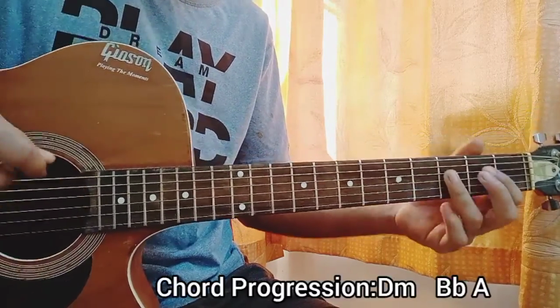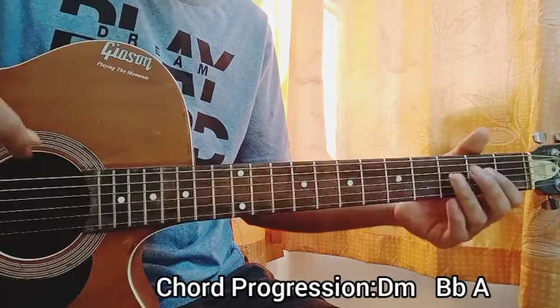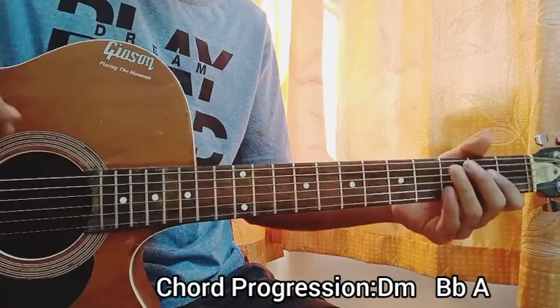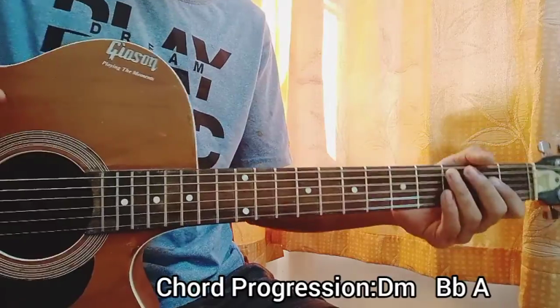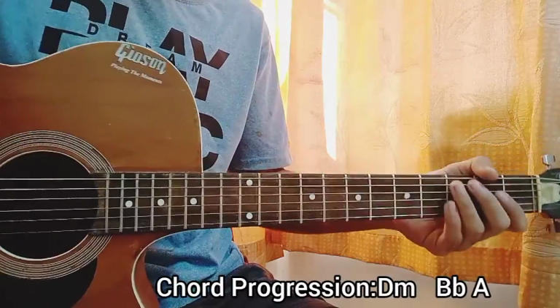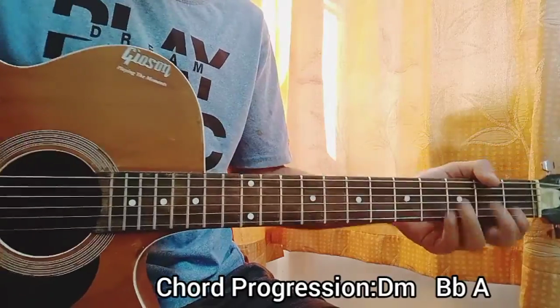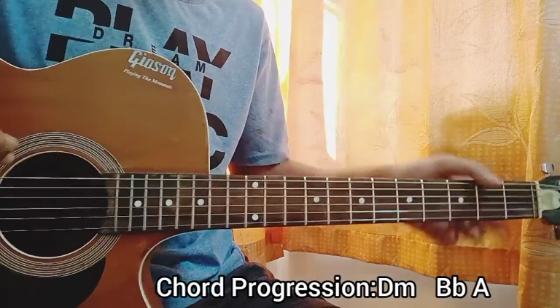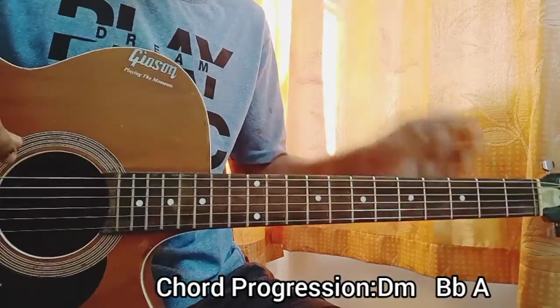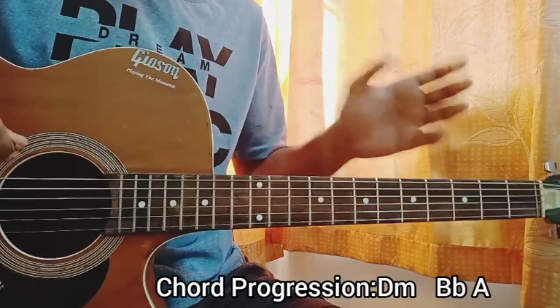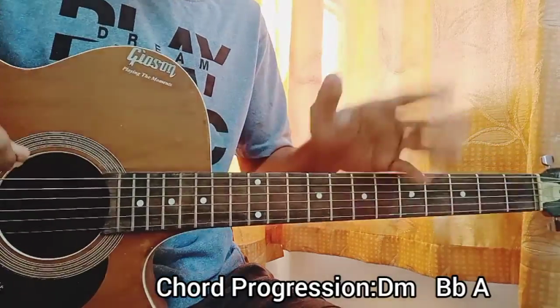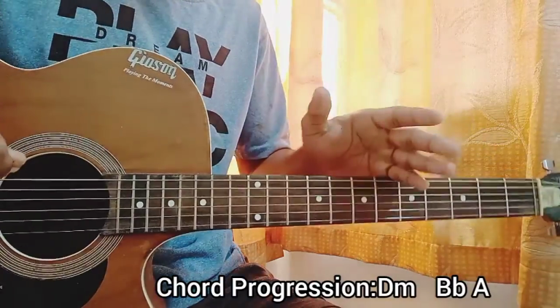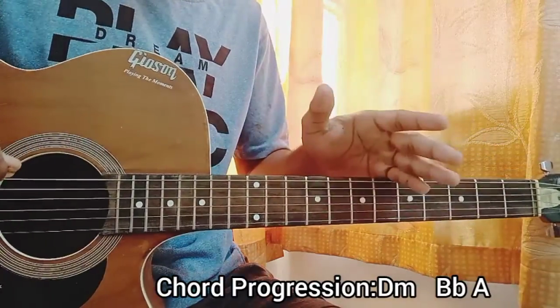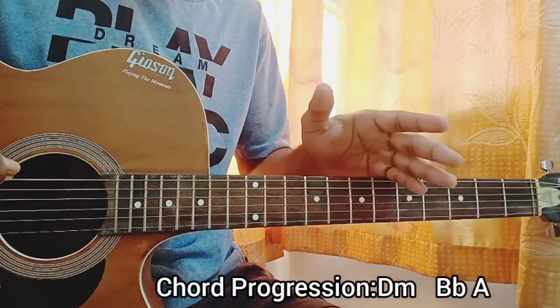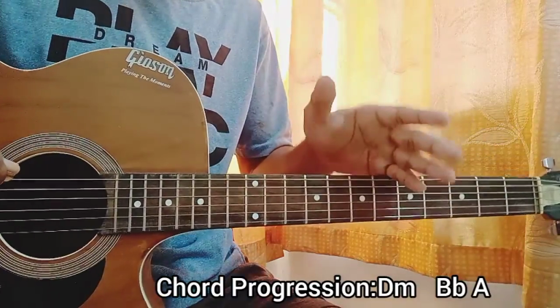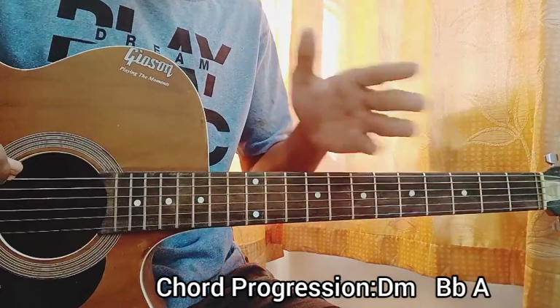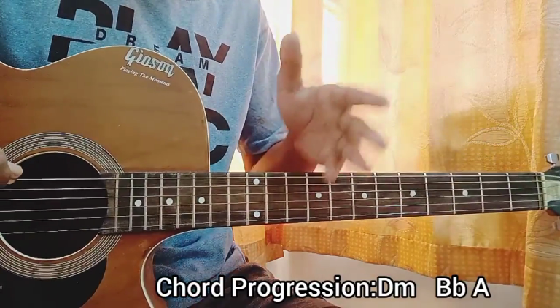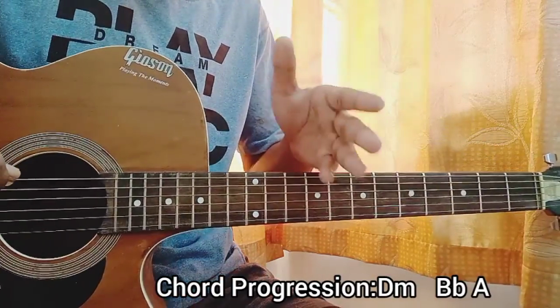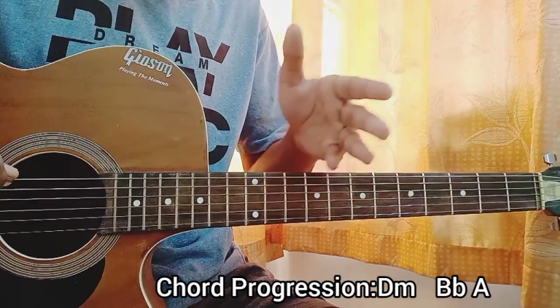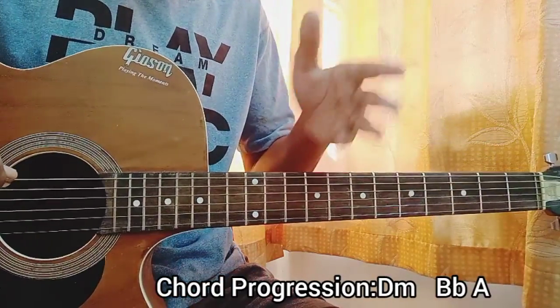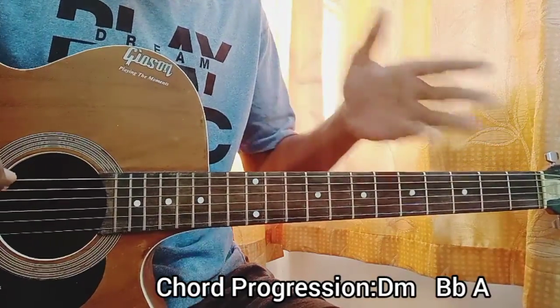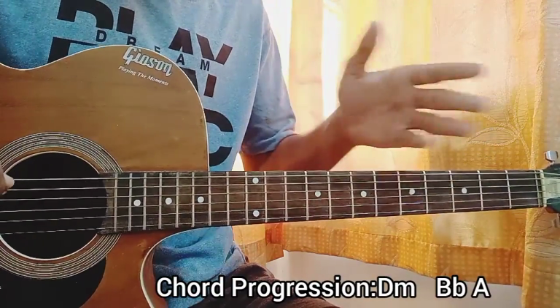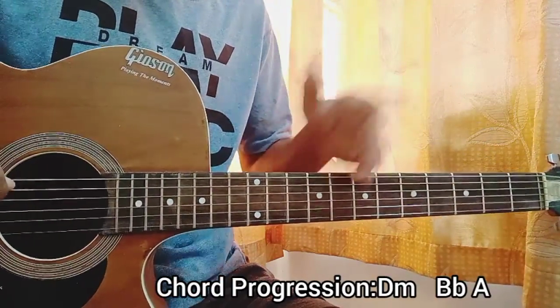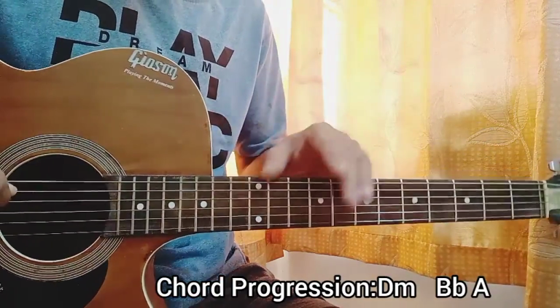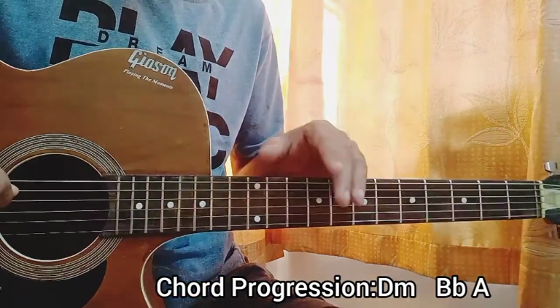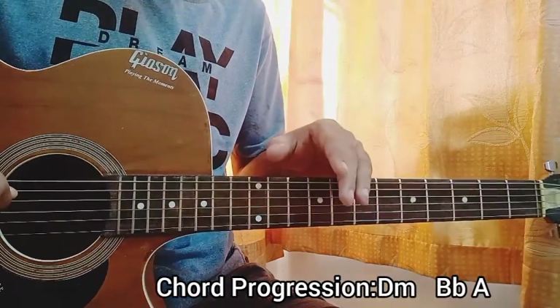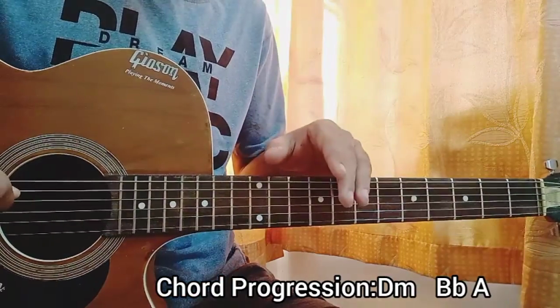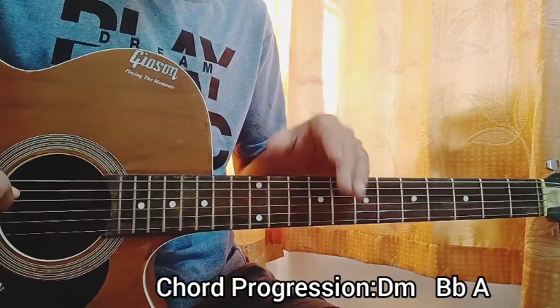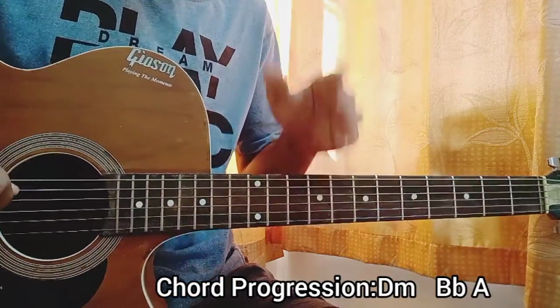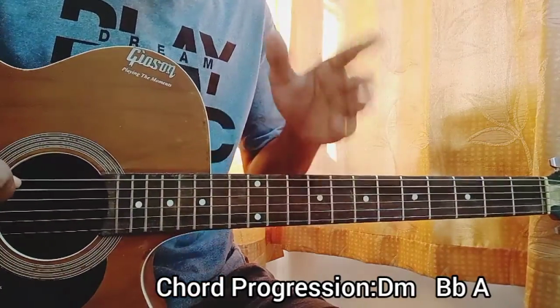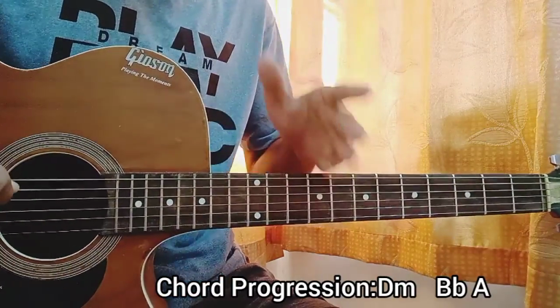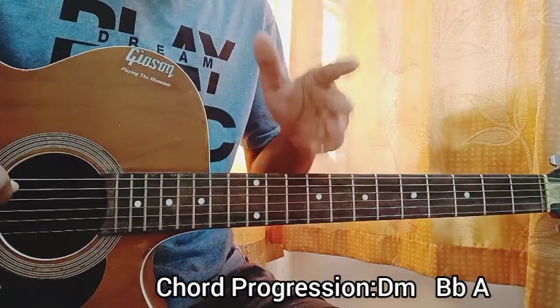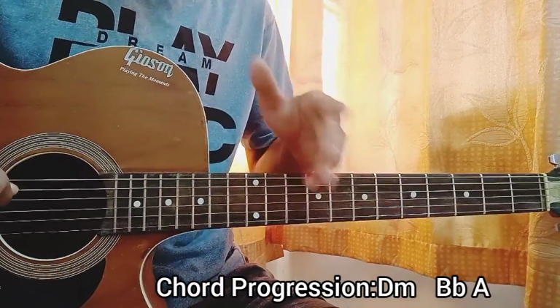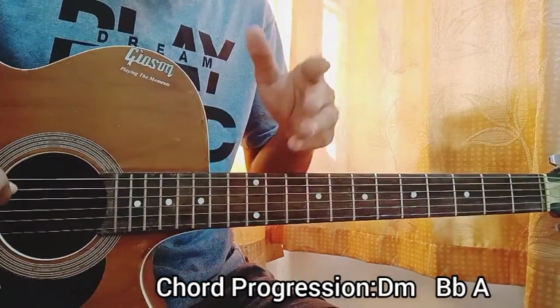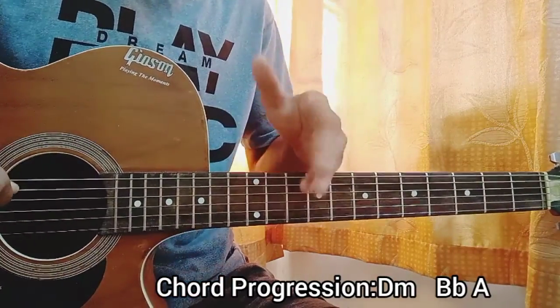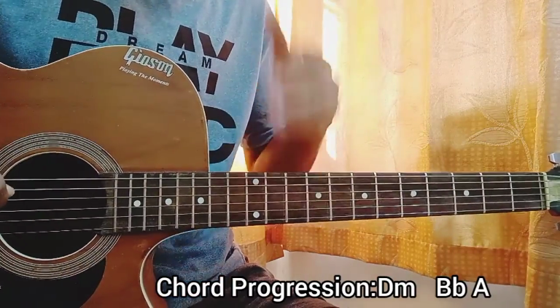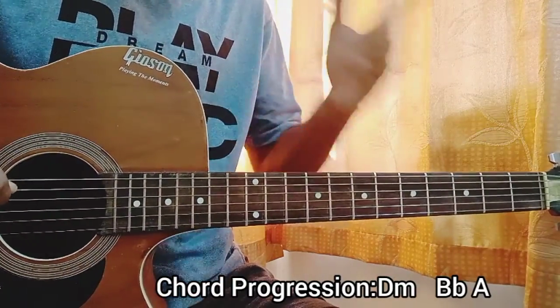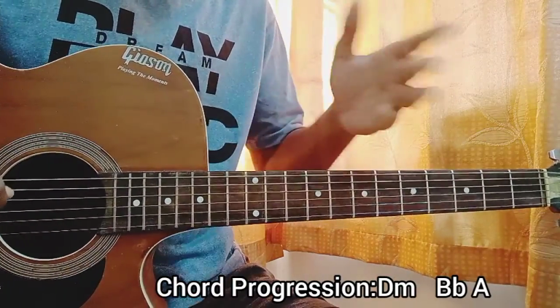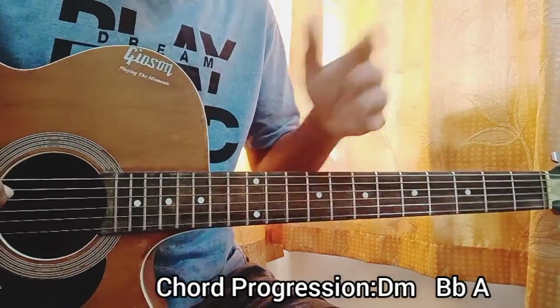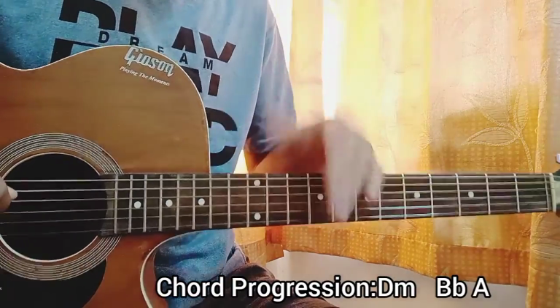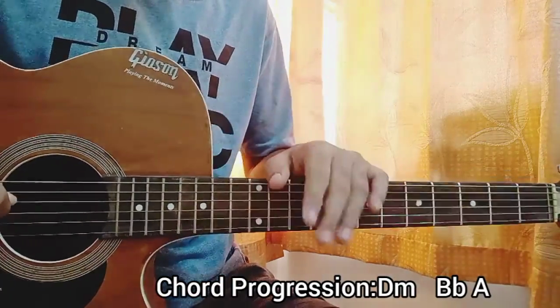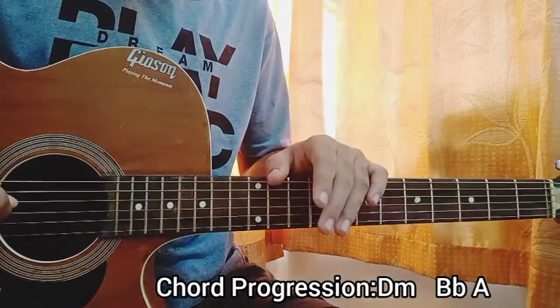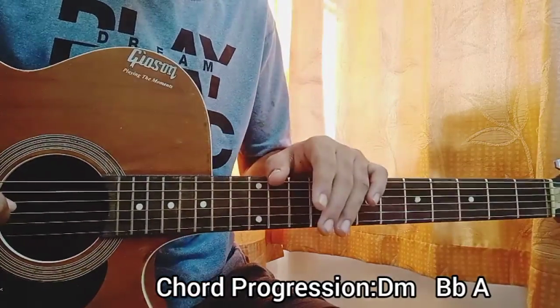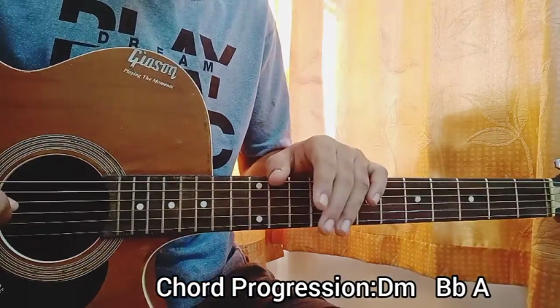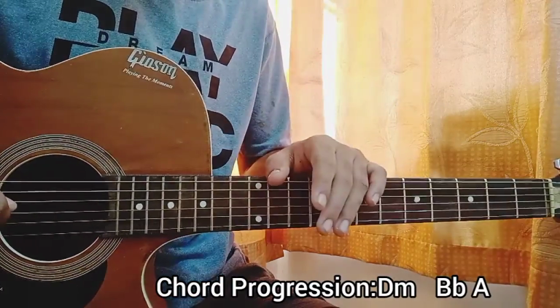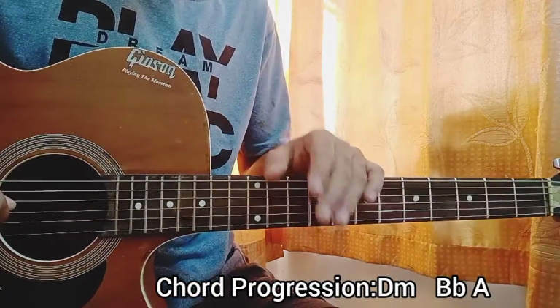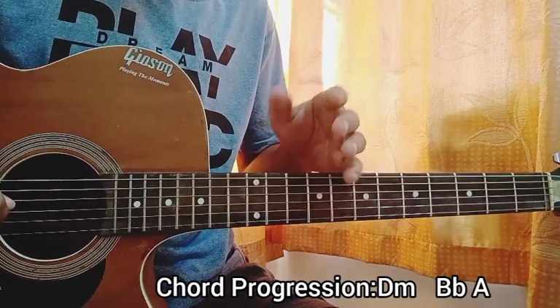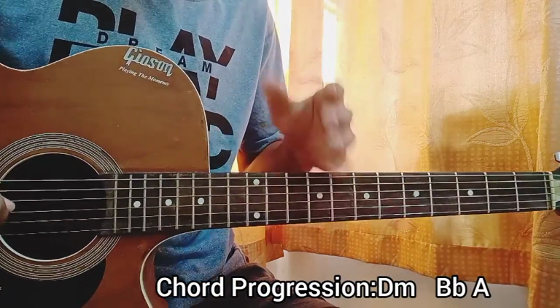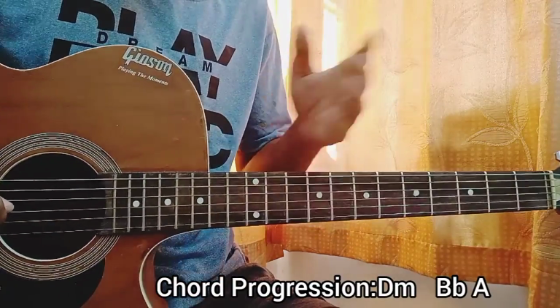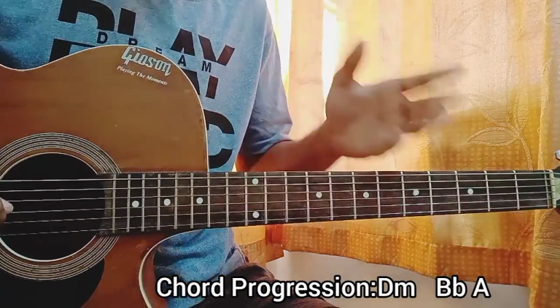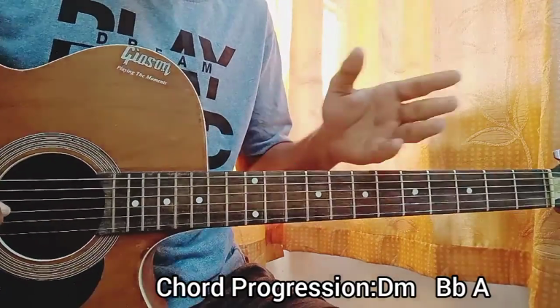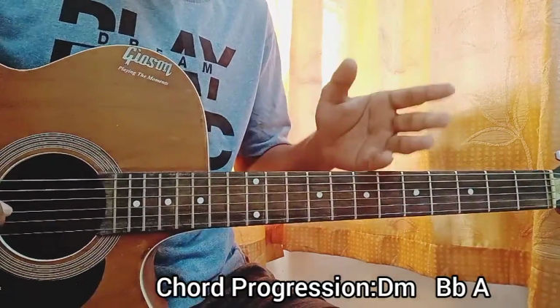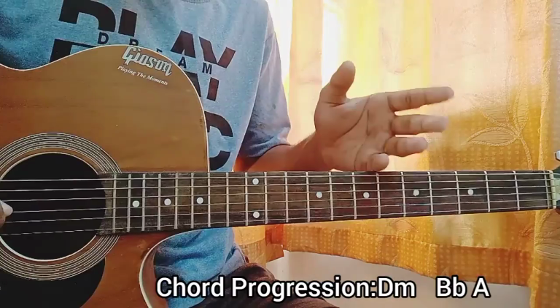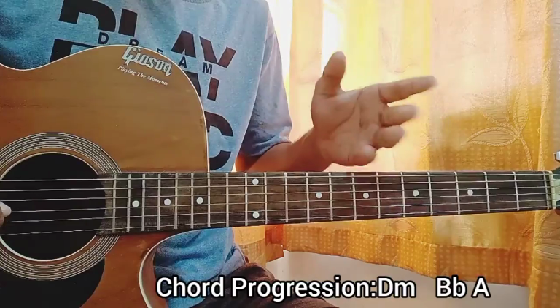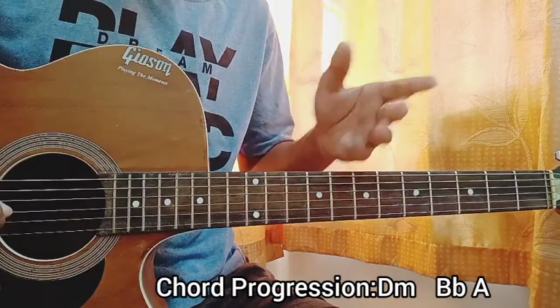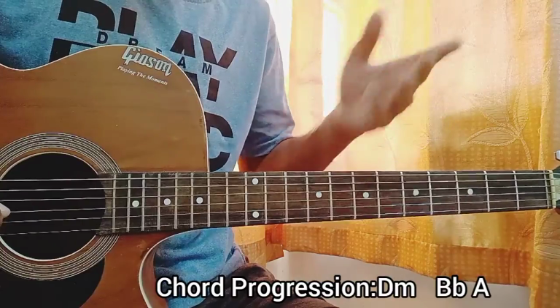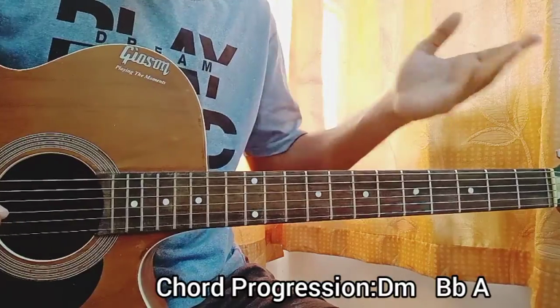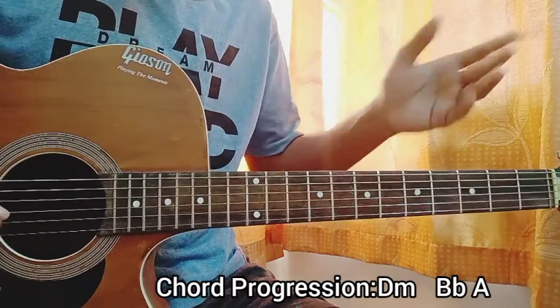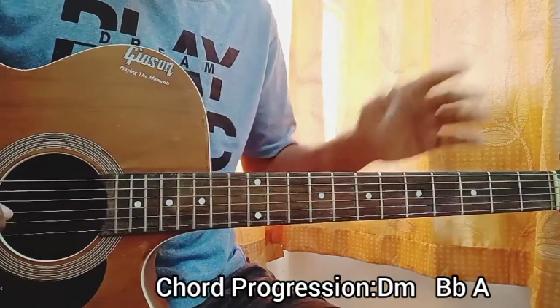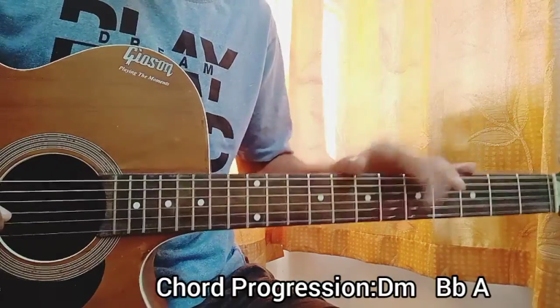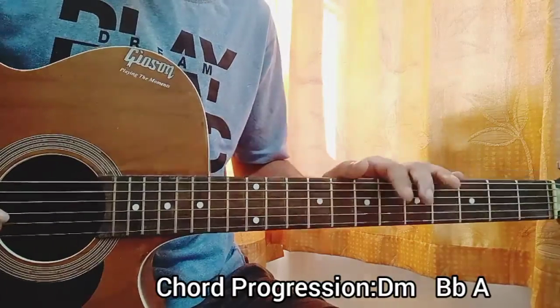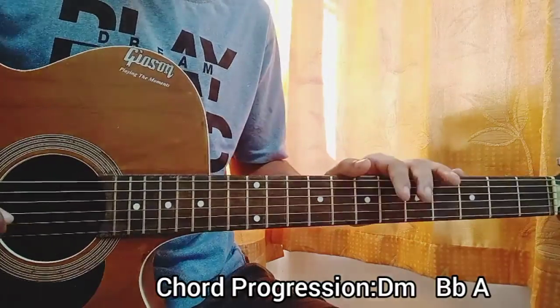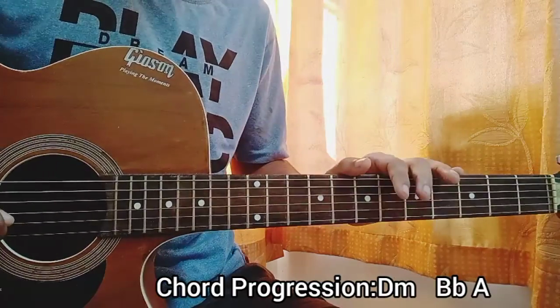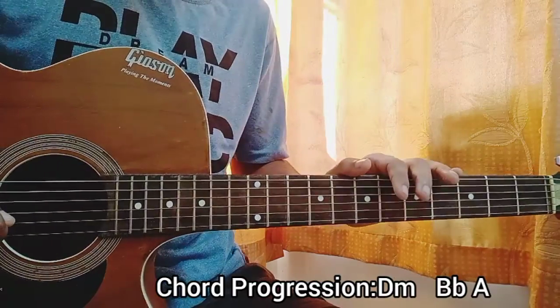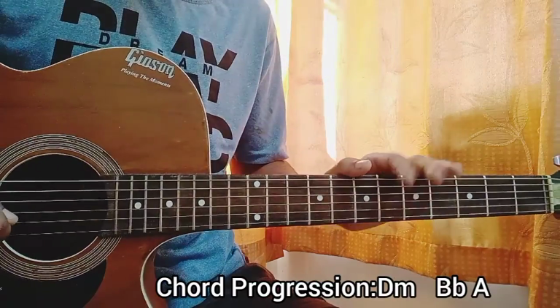Now the chord progression for the song will be a D minor followed by another D minor, then we have a B flat, then you go to an A.